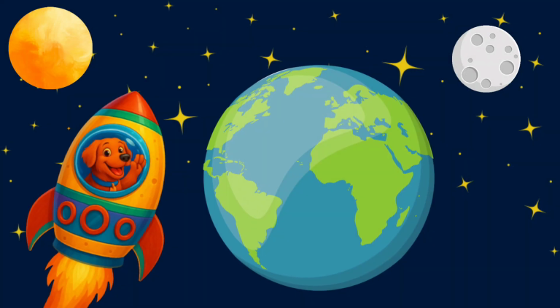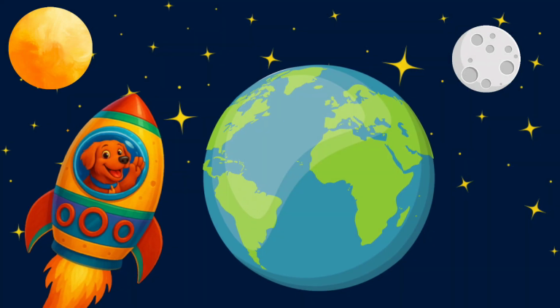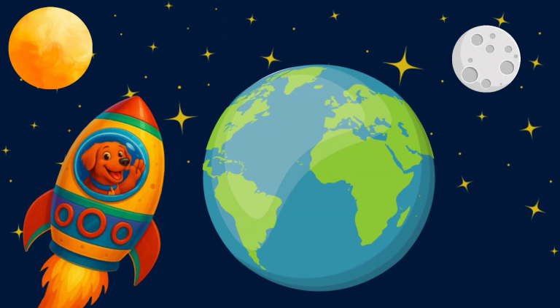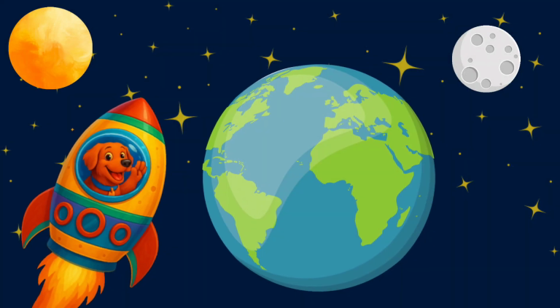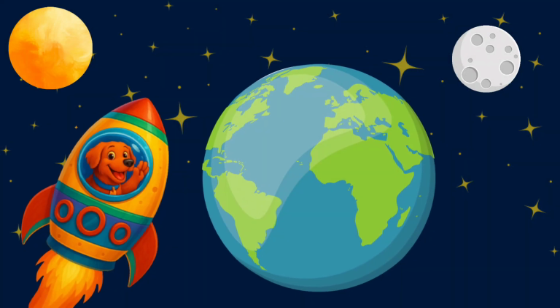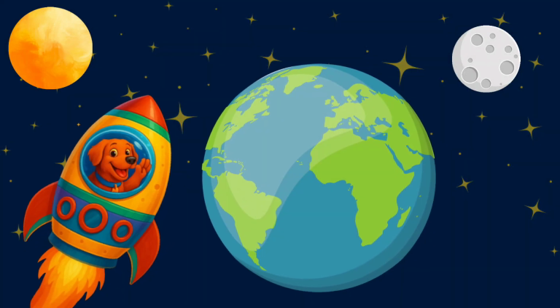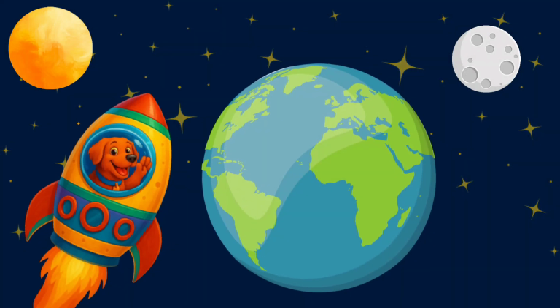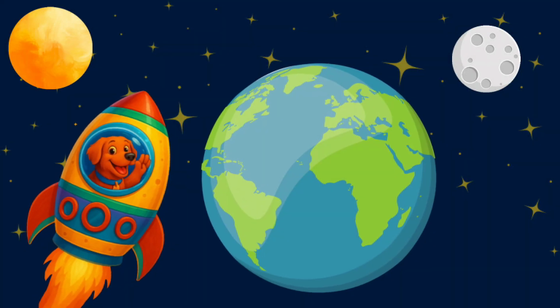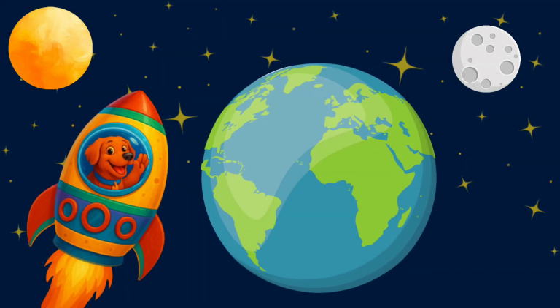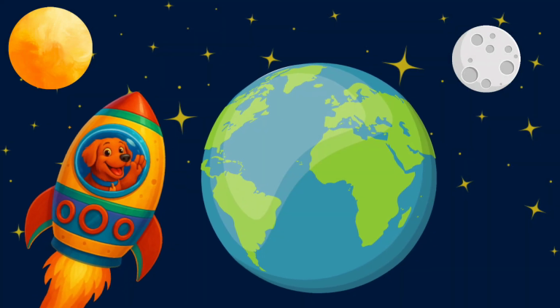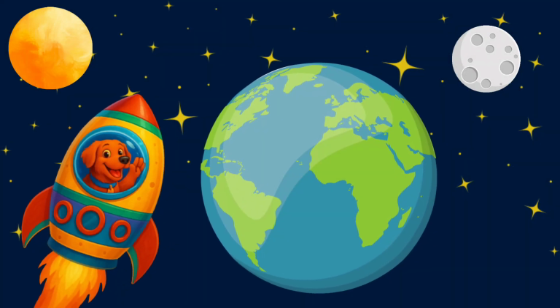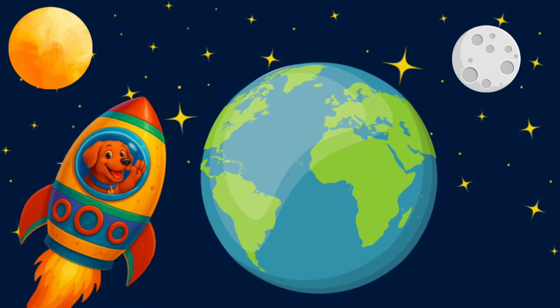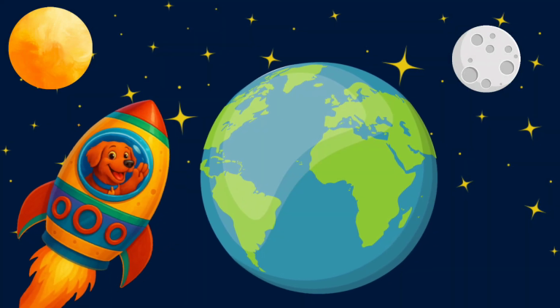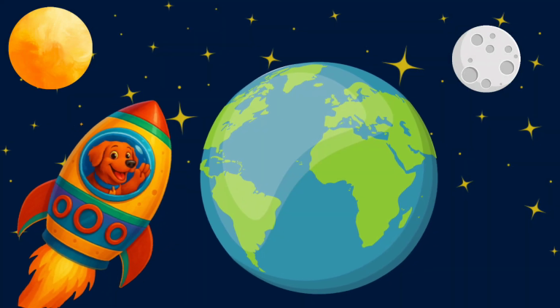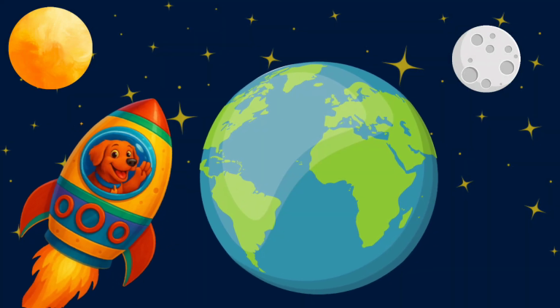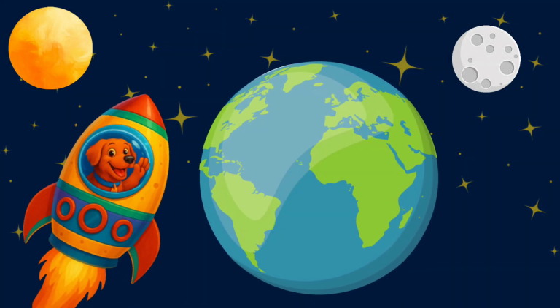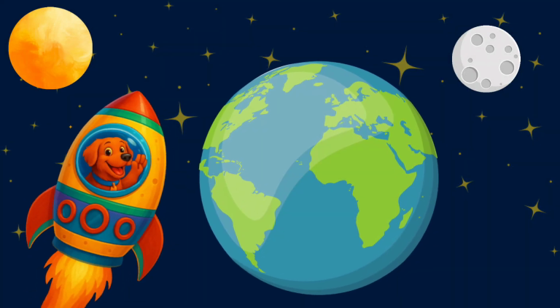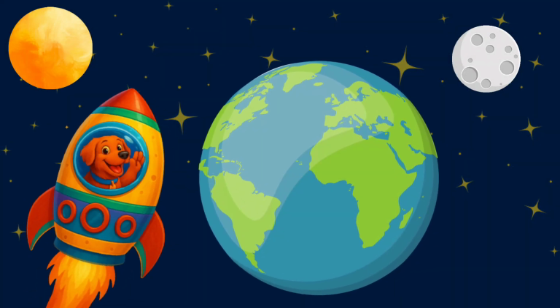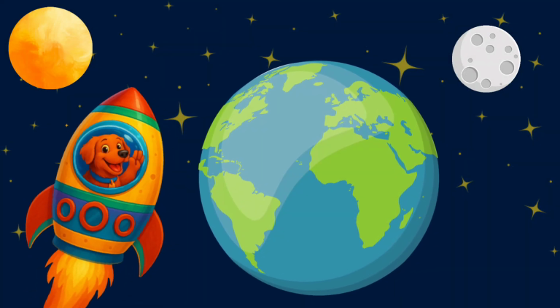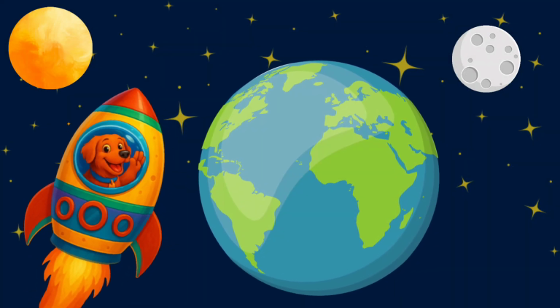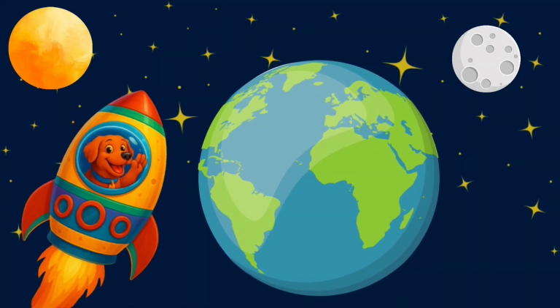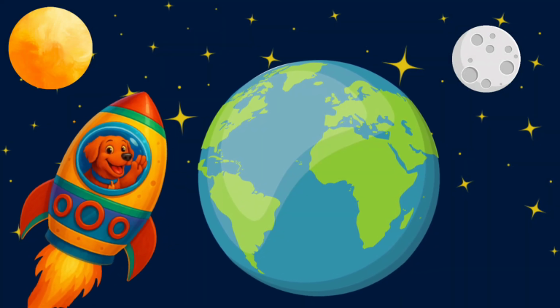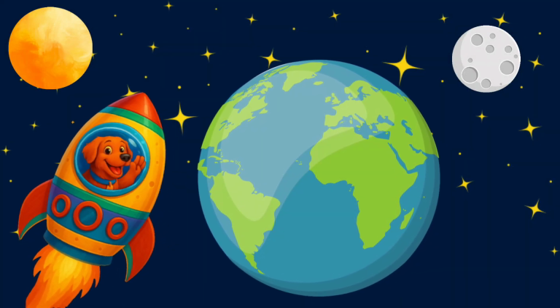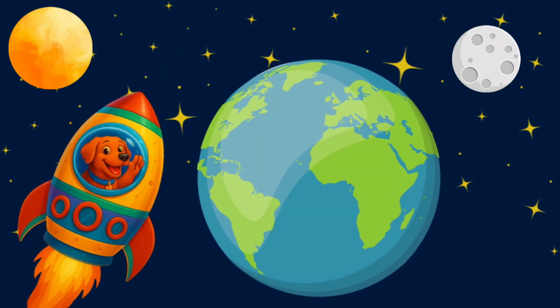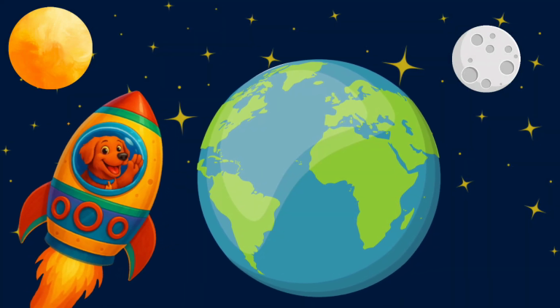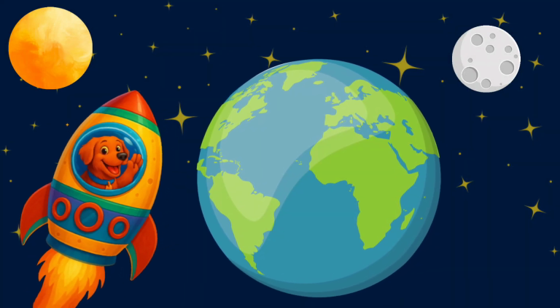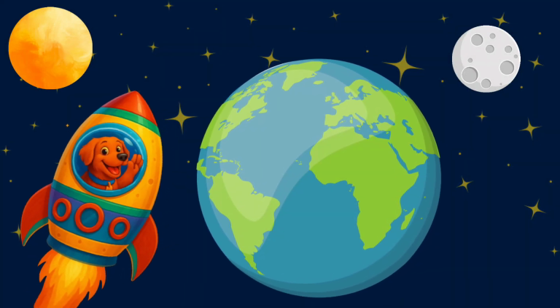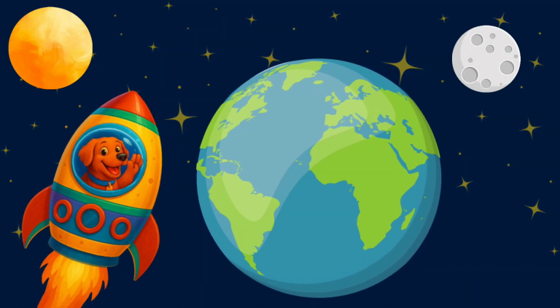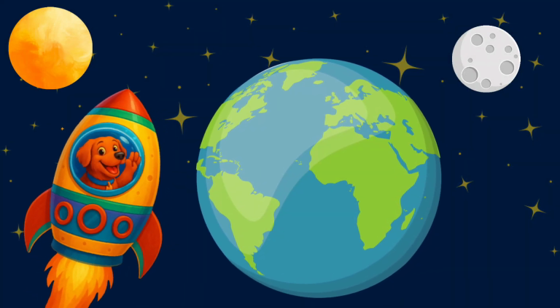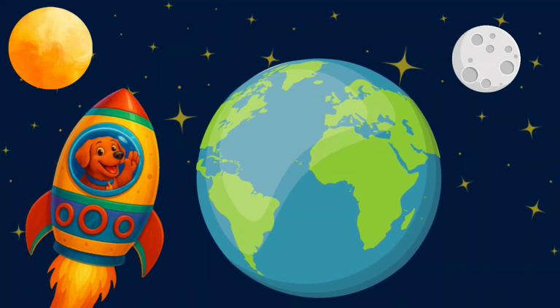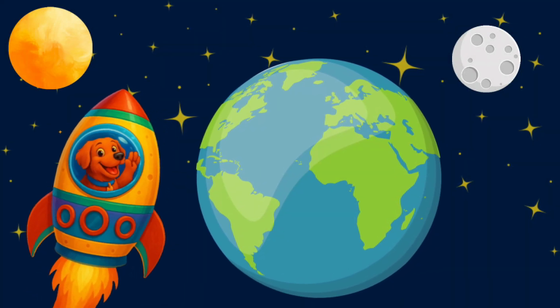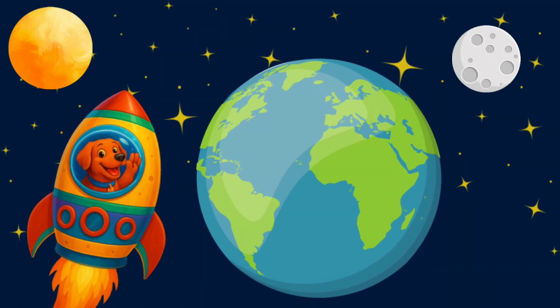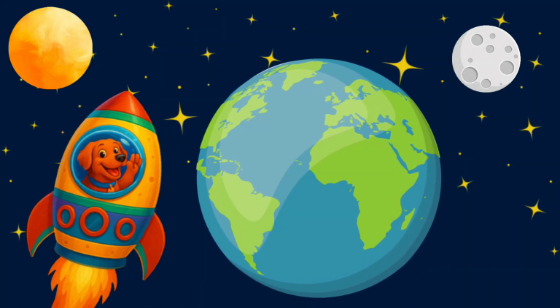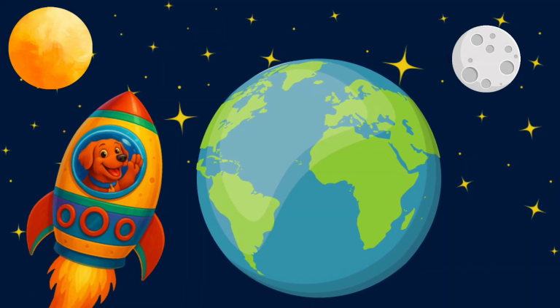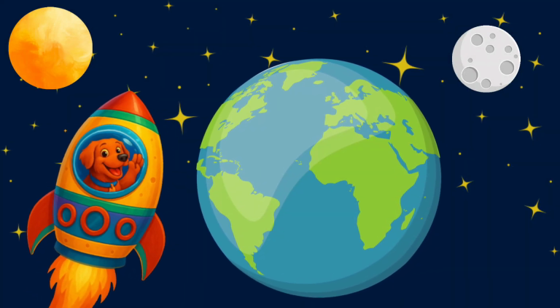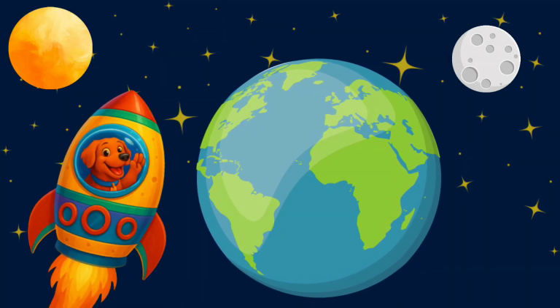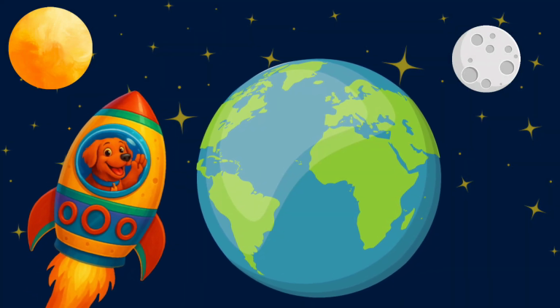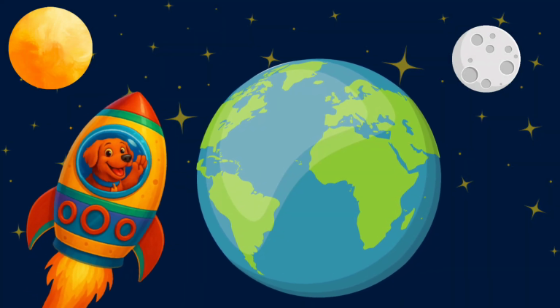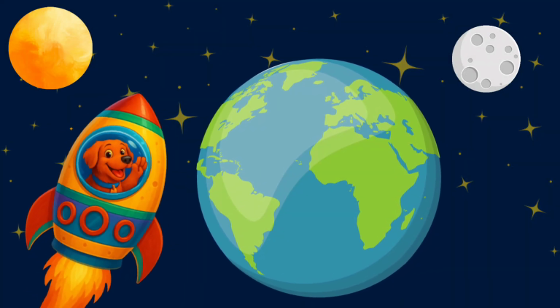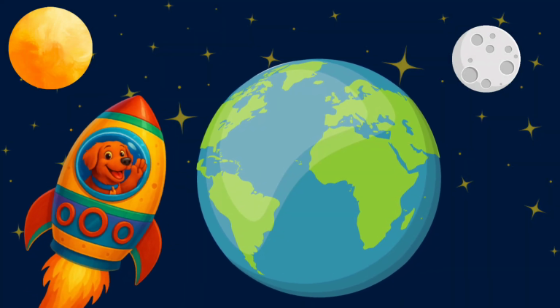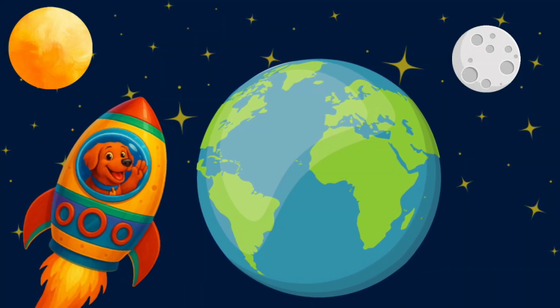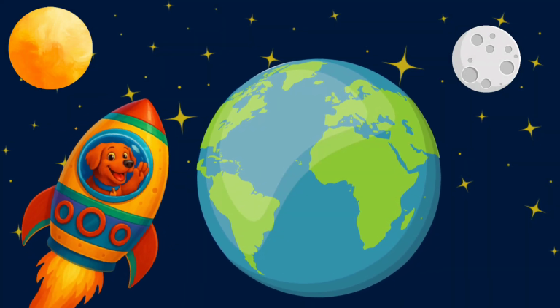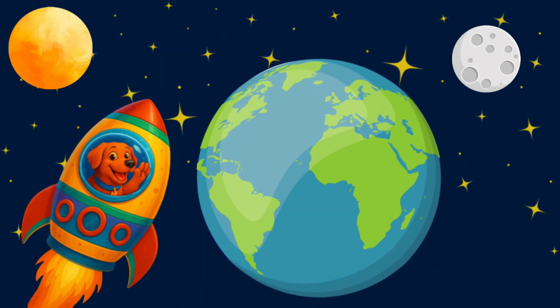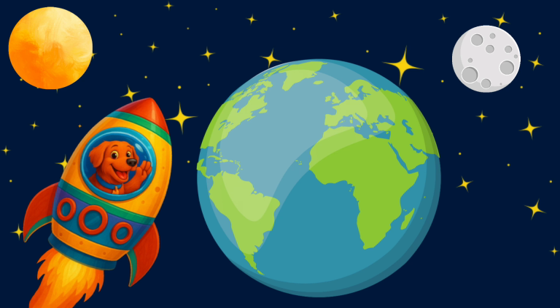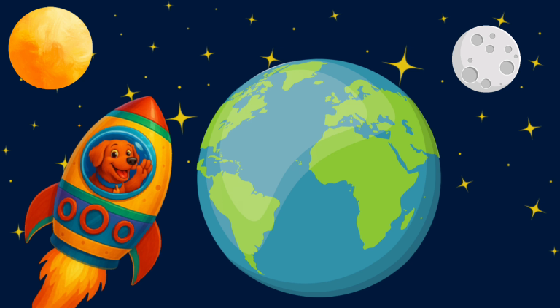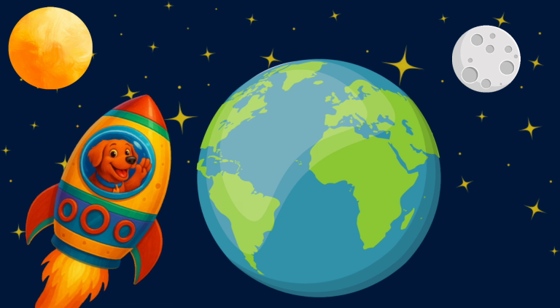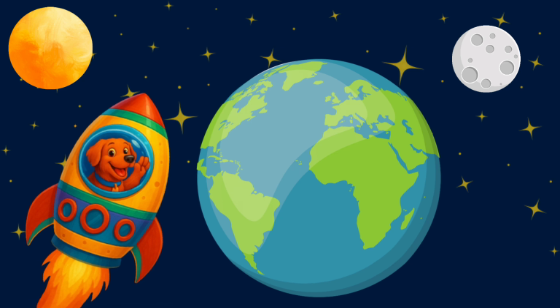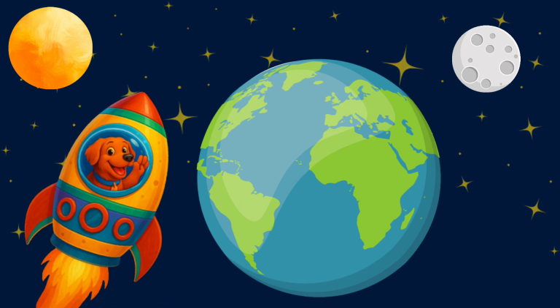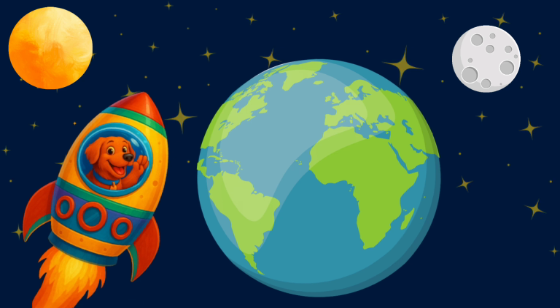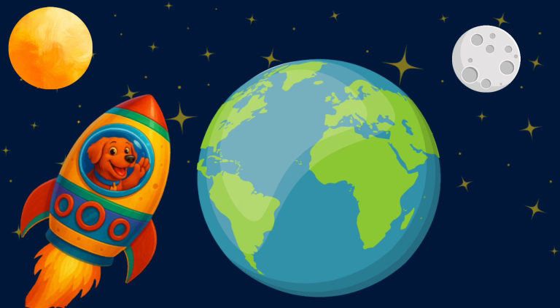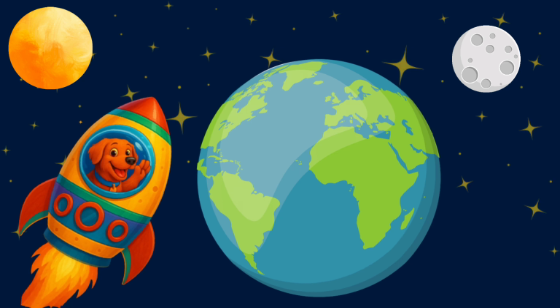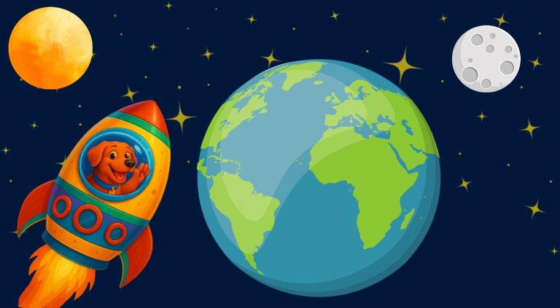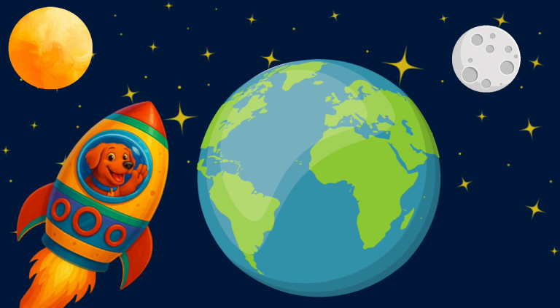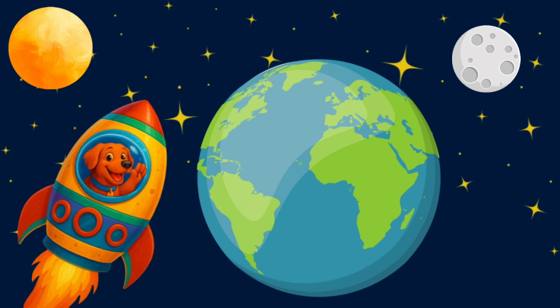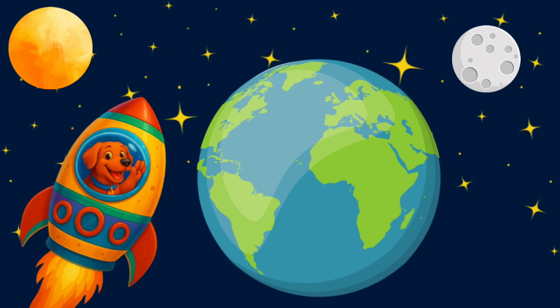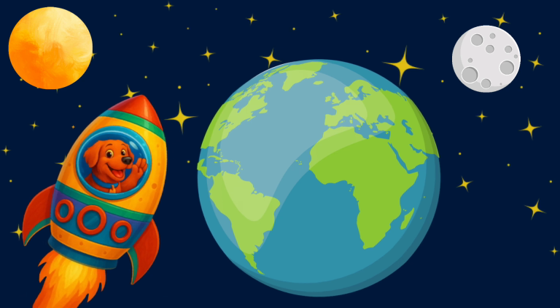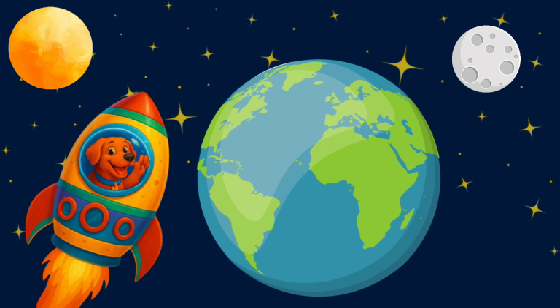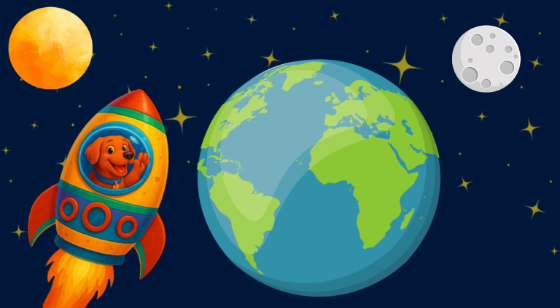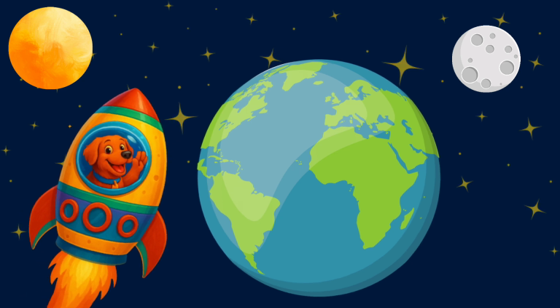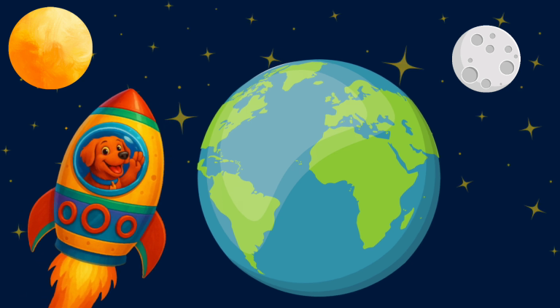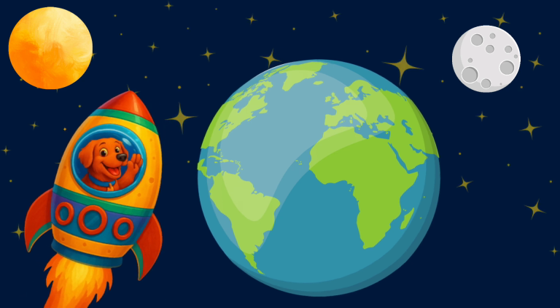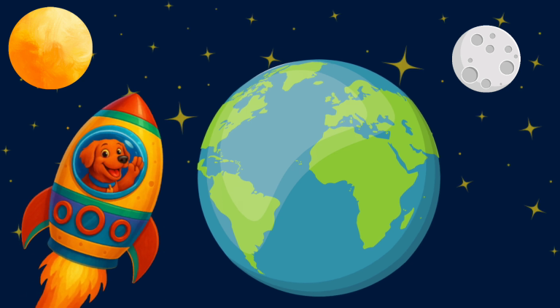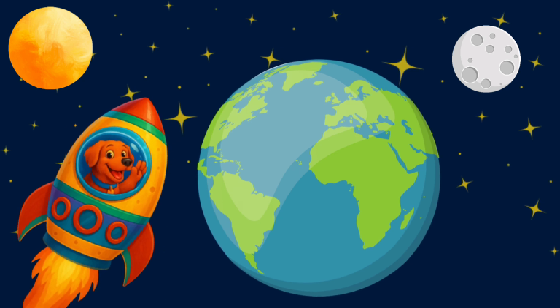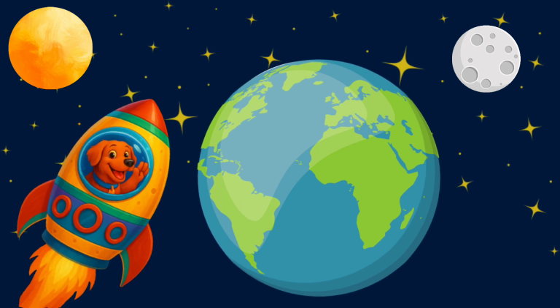Look, it's Earth, our home. There it is. Can you wave hi? Hi, Earth!